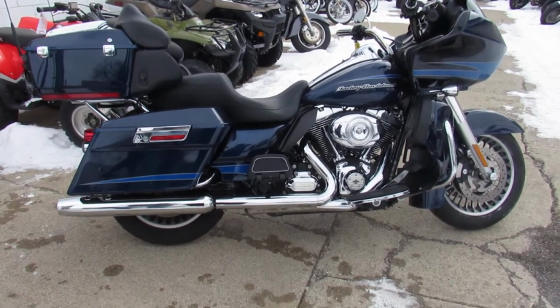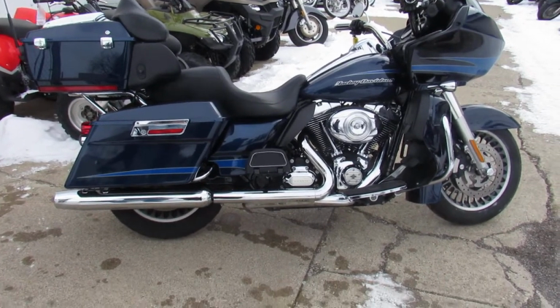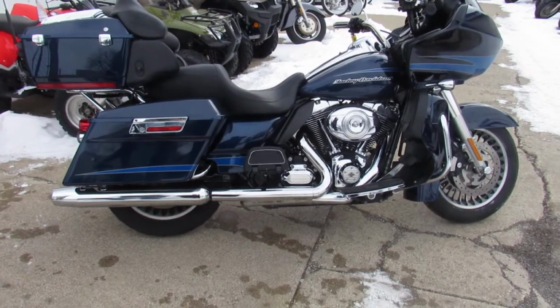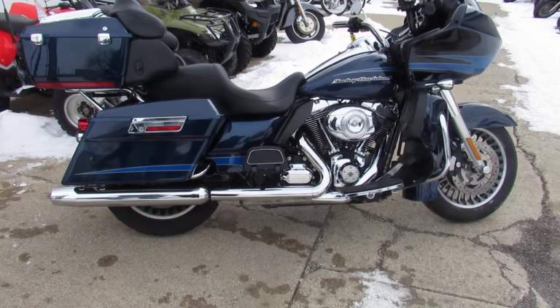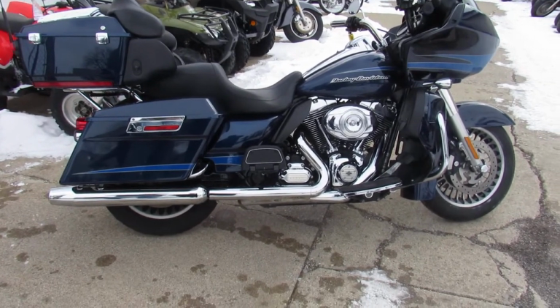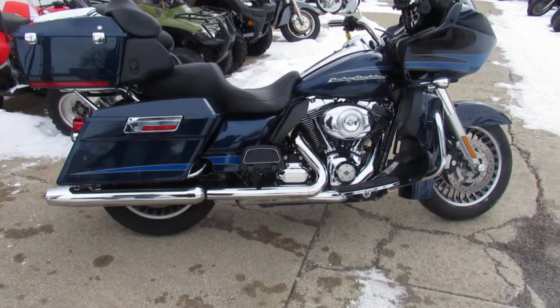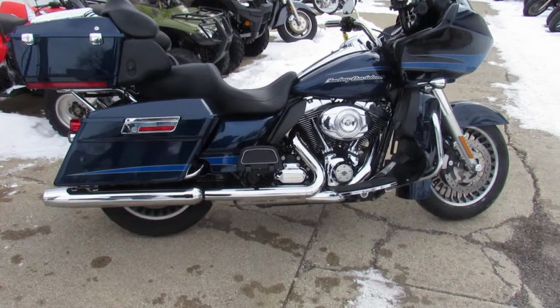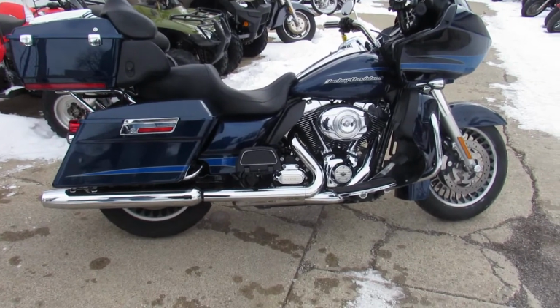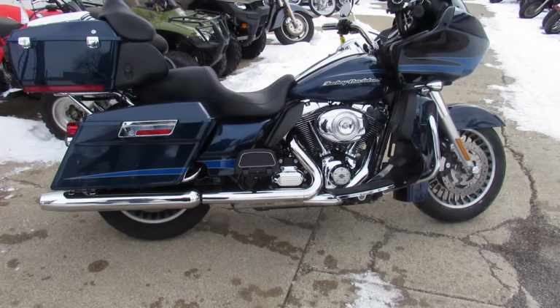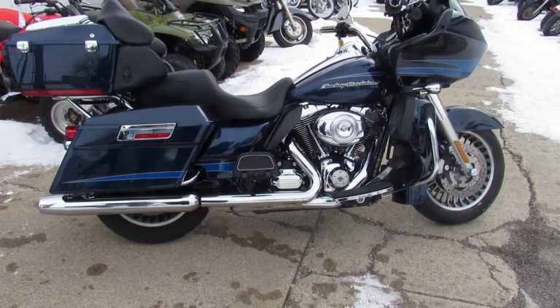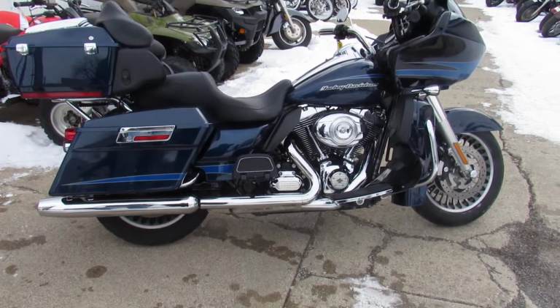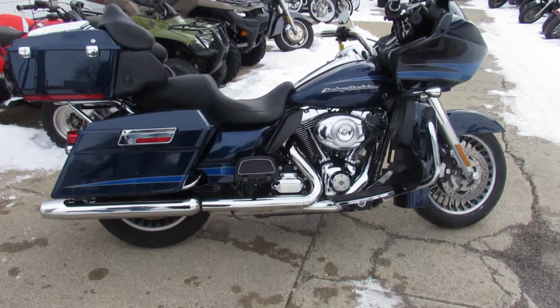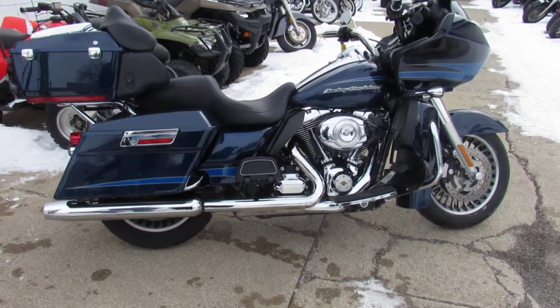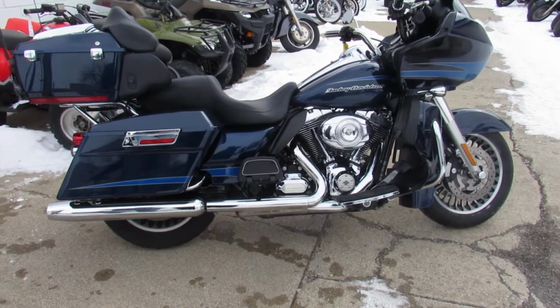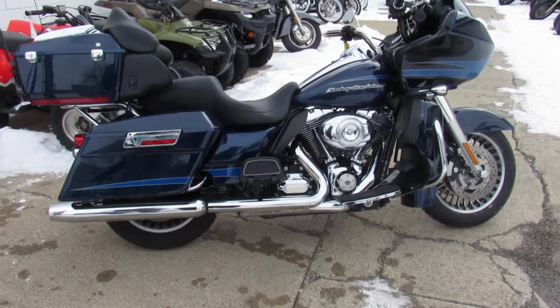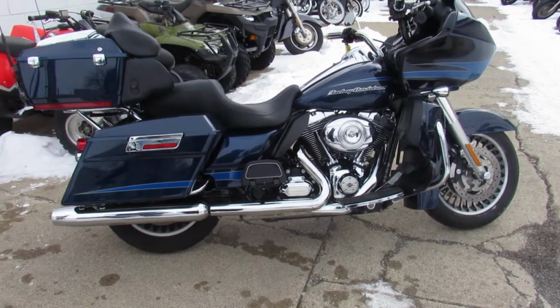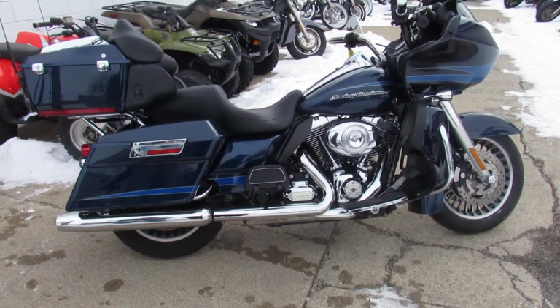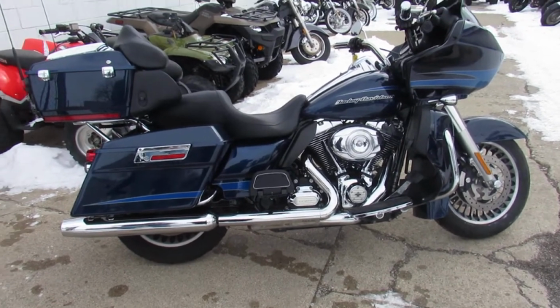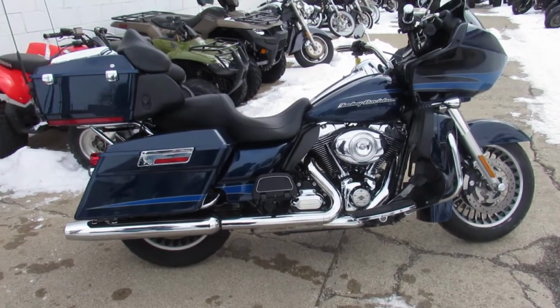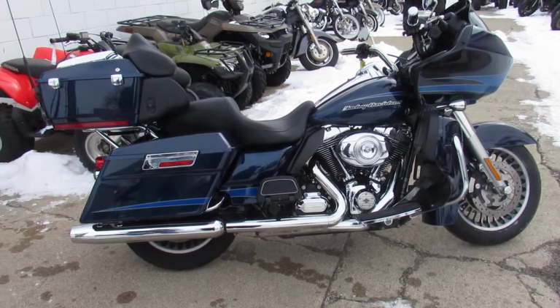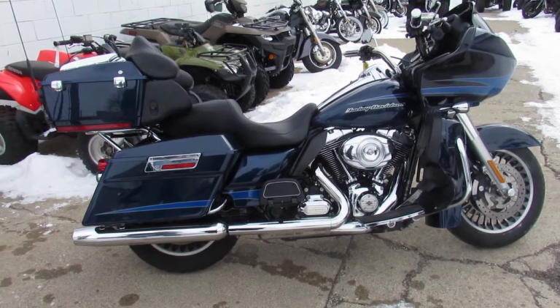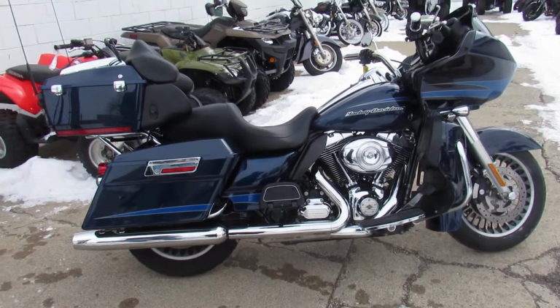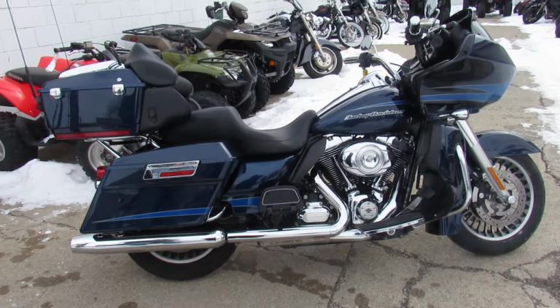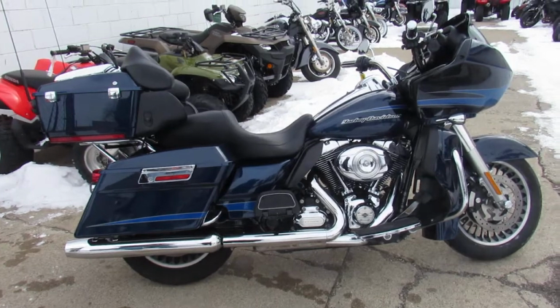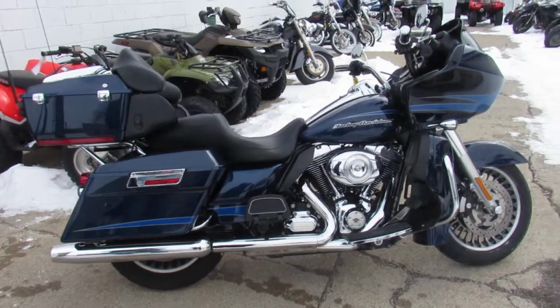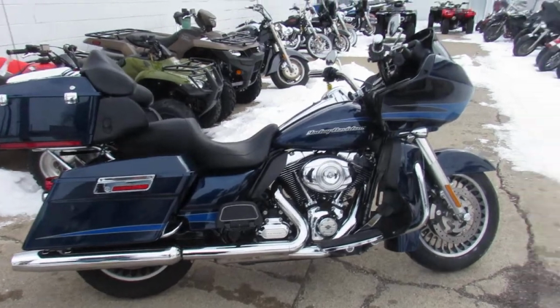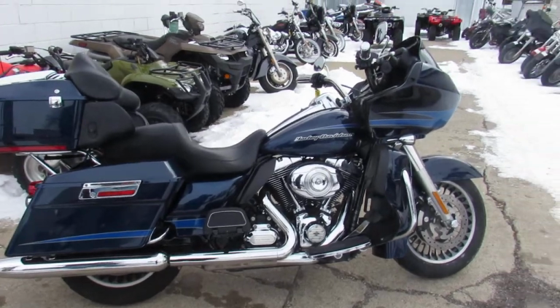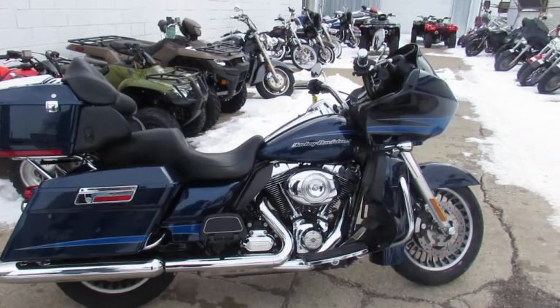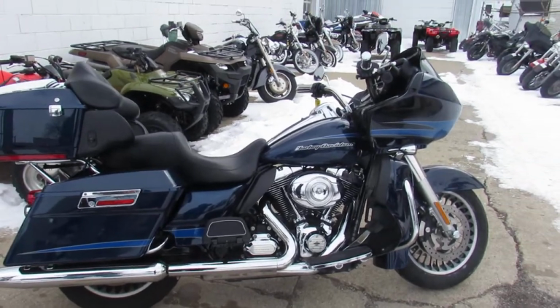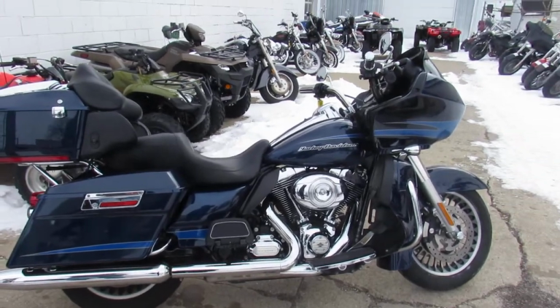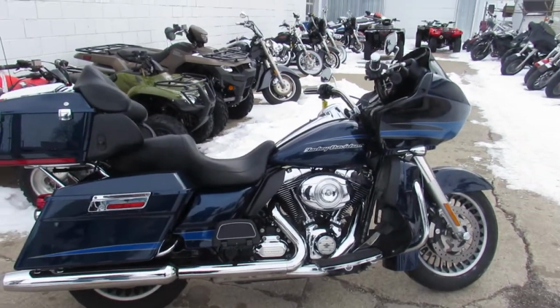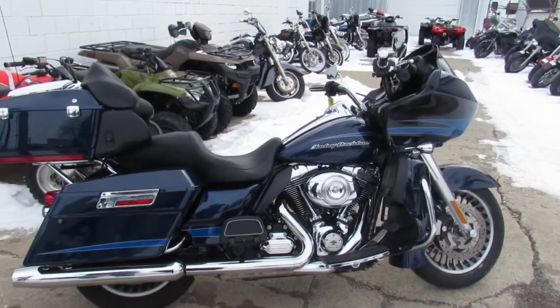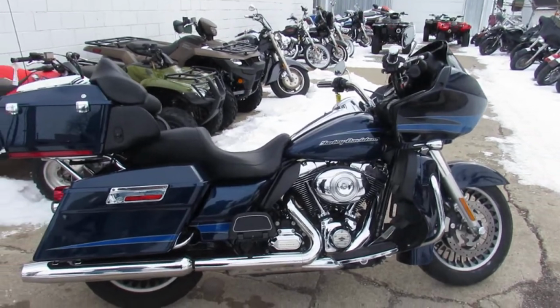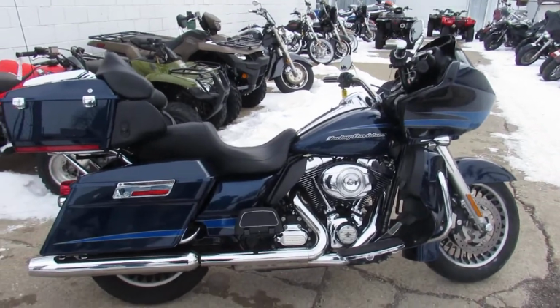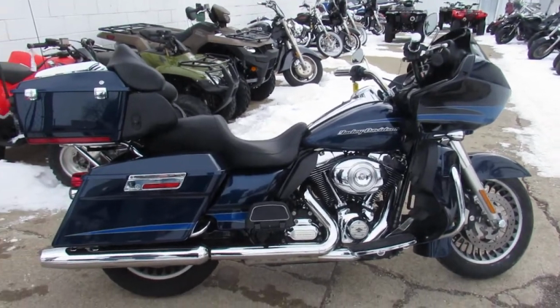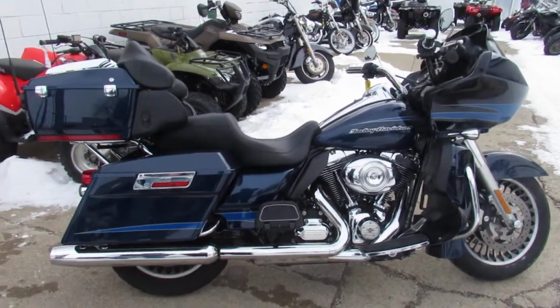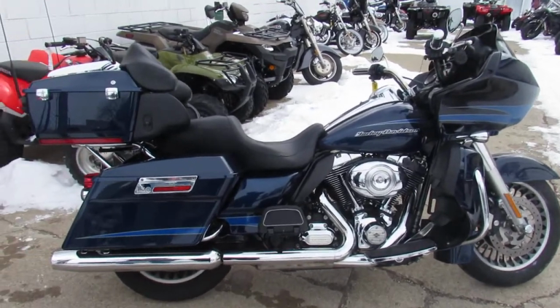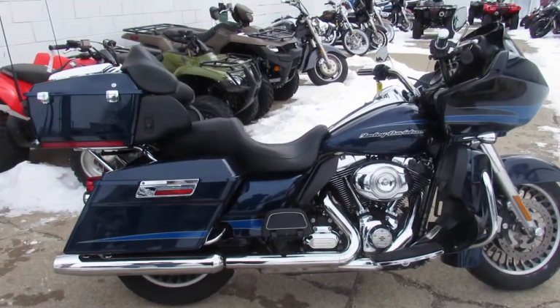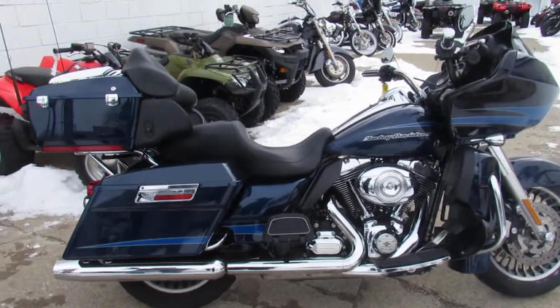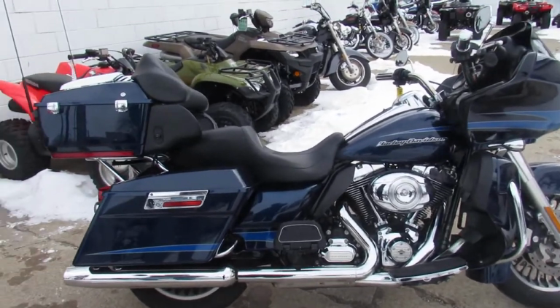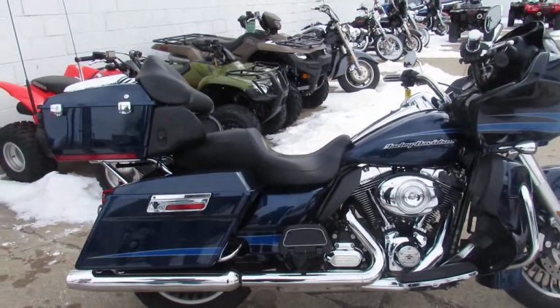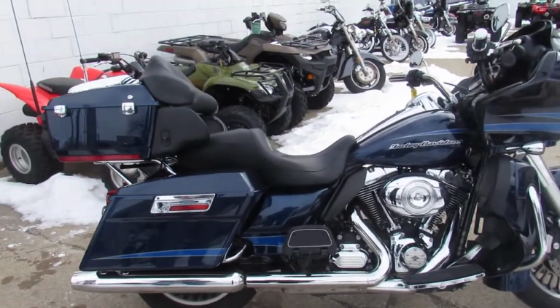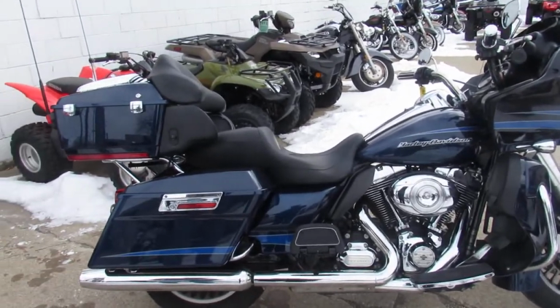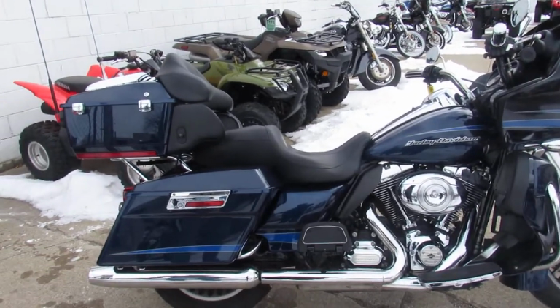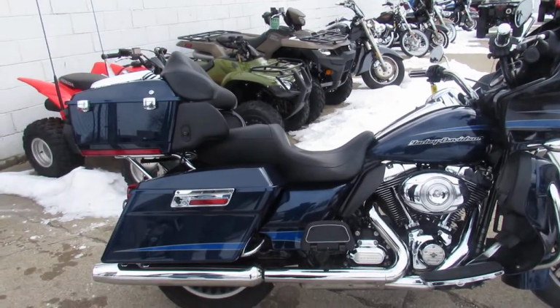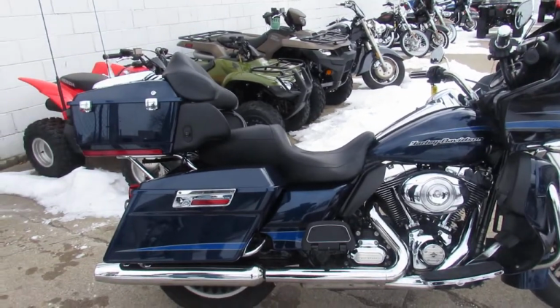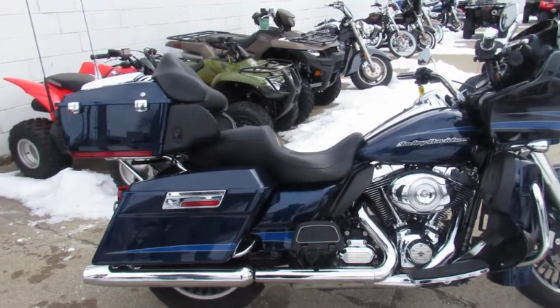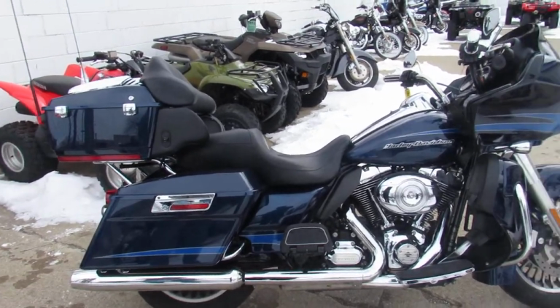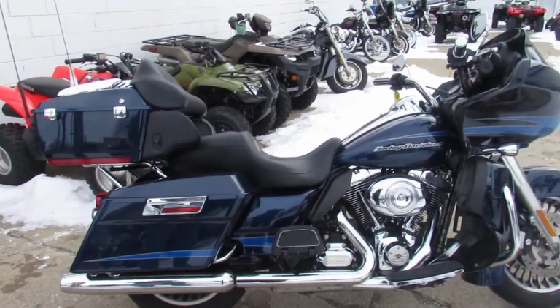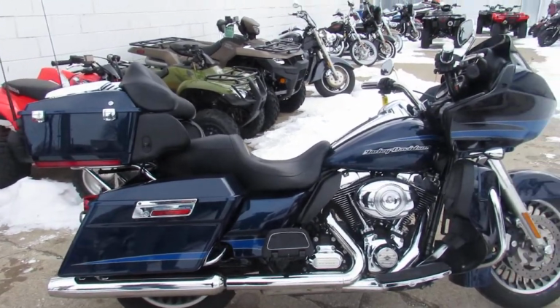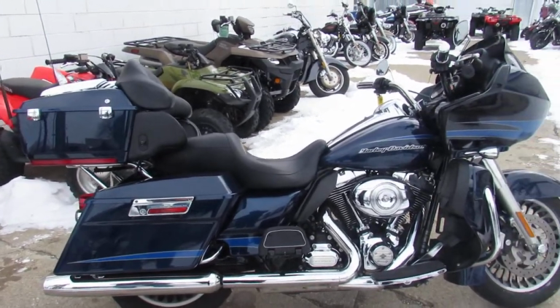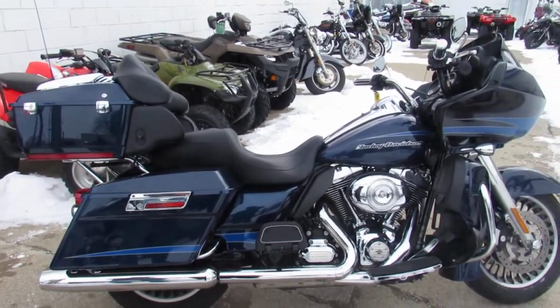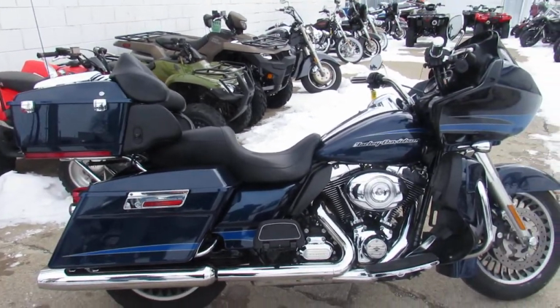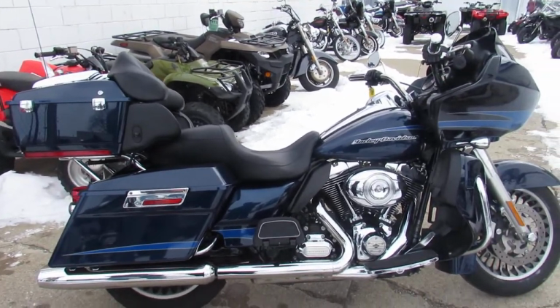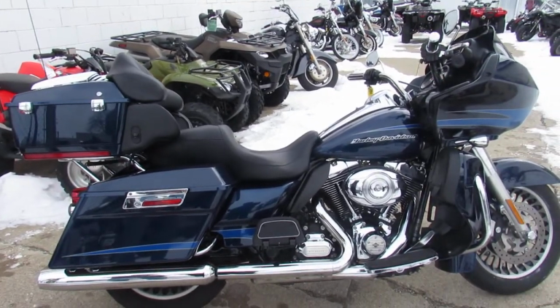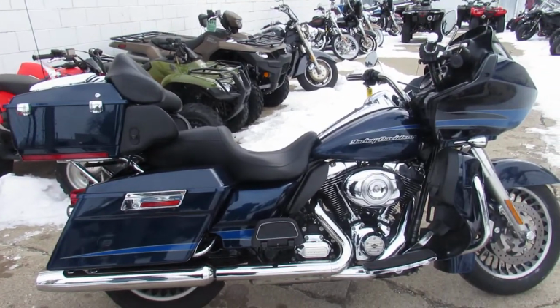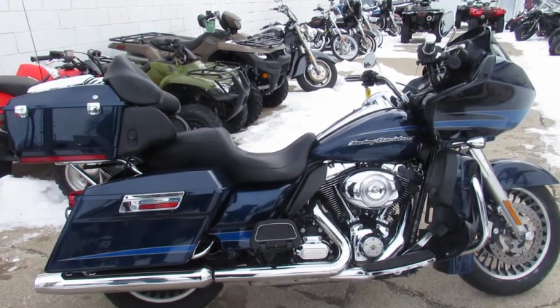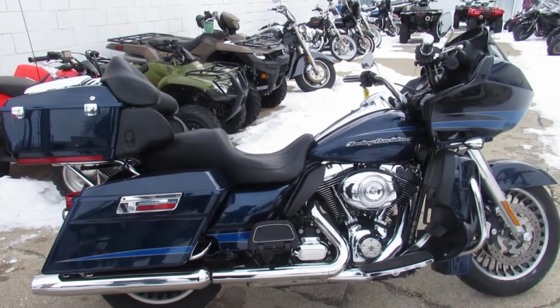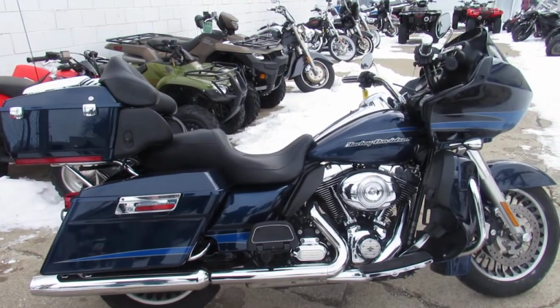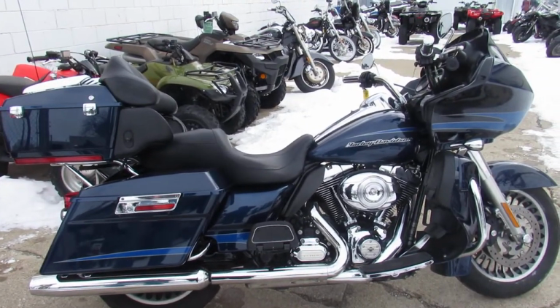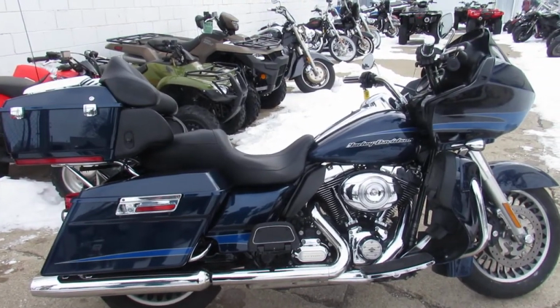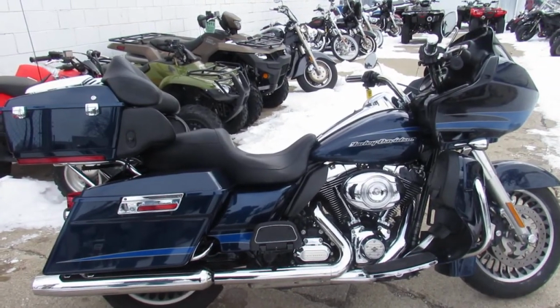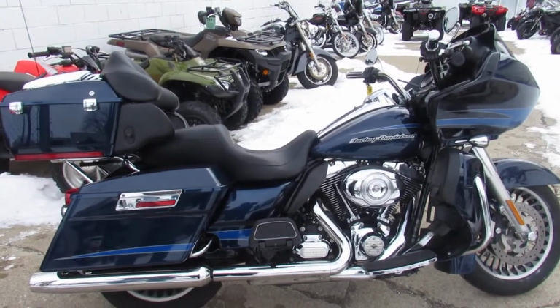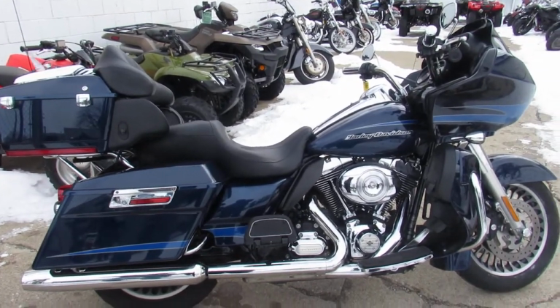It's got one of the best touring bikes with a fixed fairing. Crank up the tunes, hit the open road, get out there and have some fun.